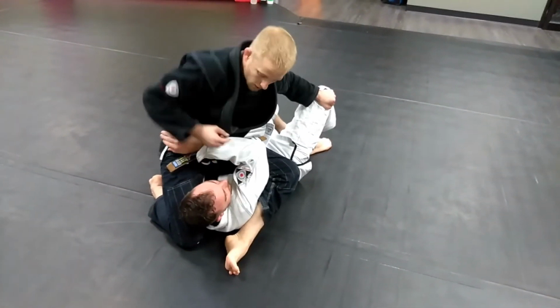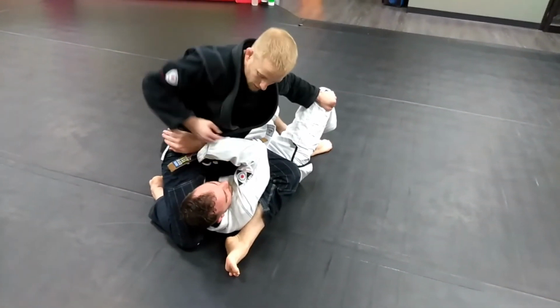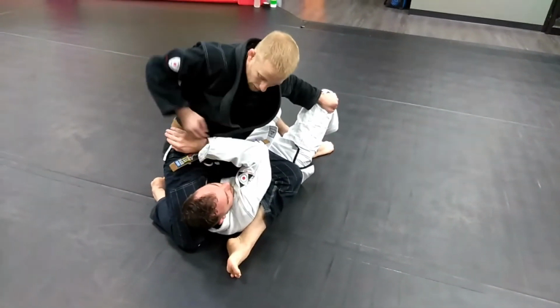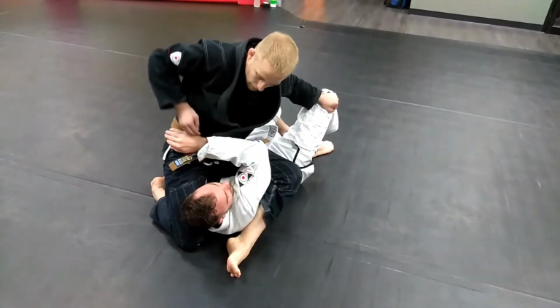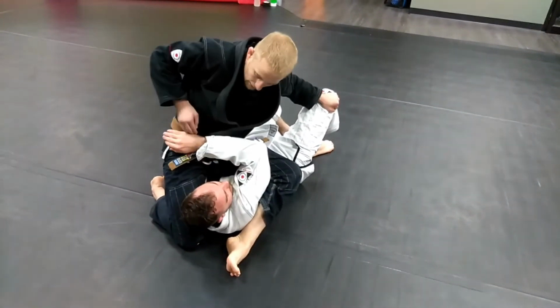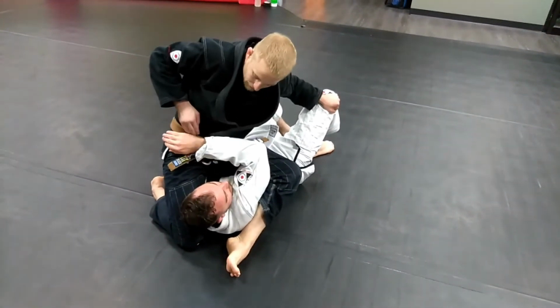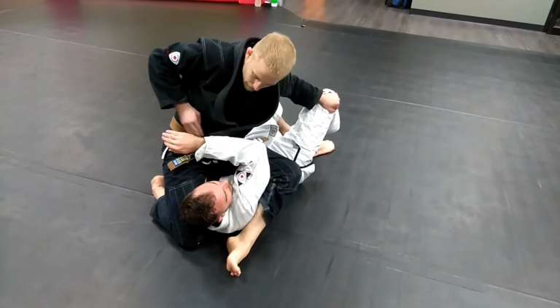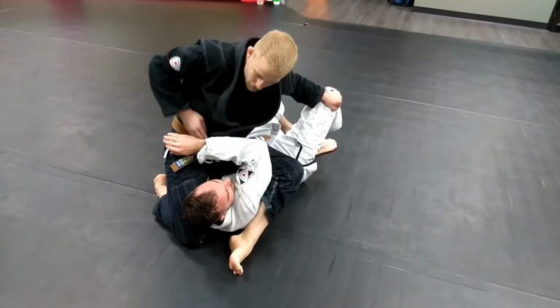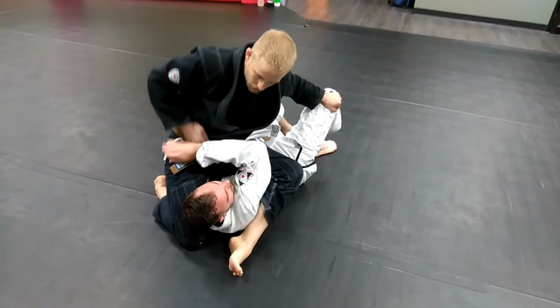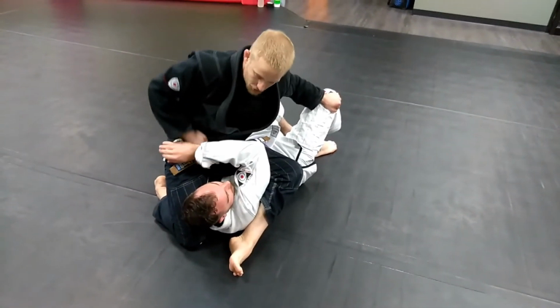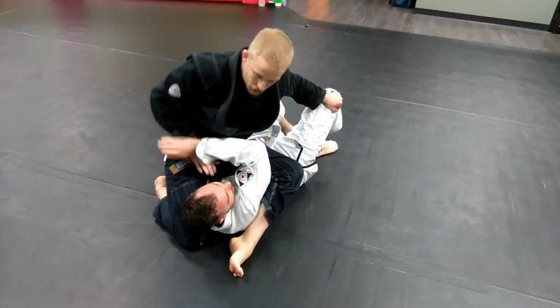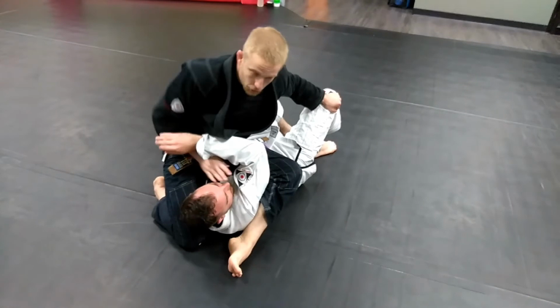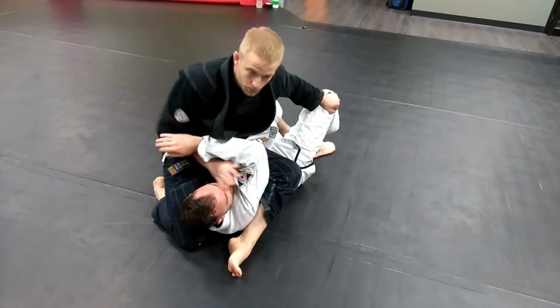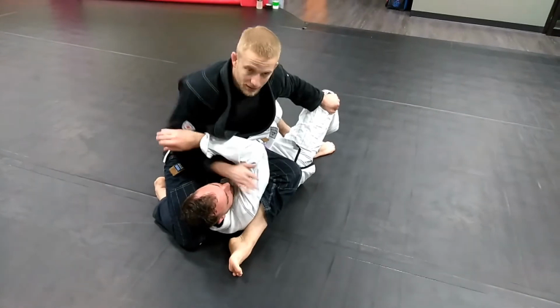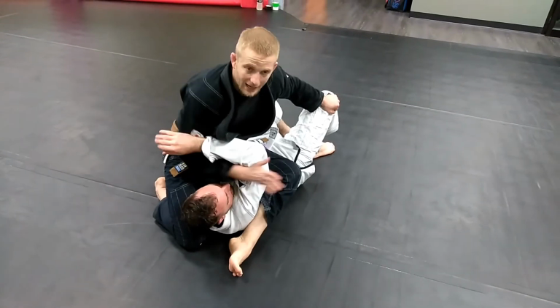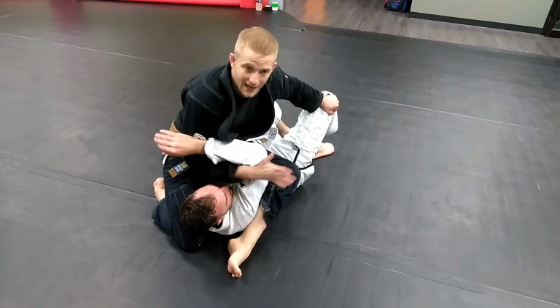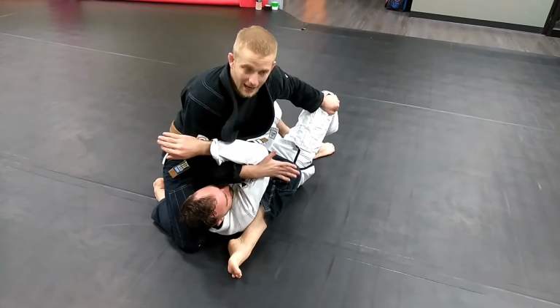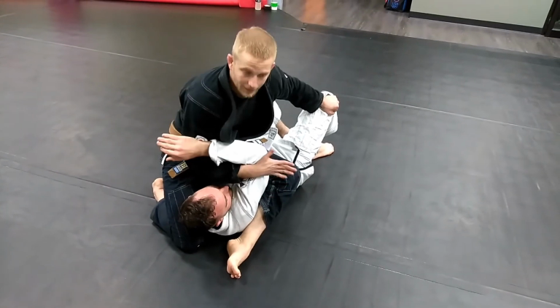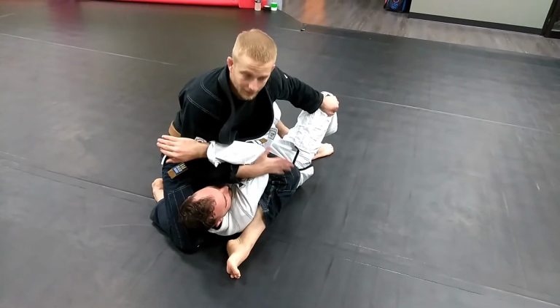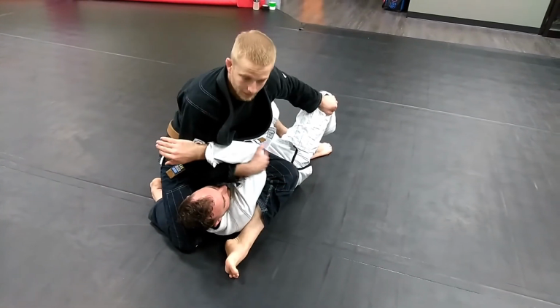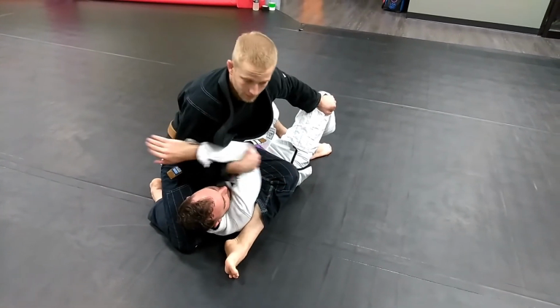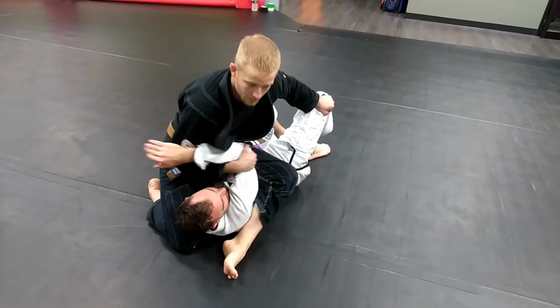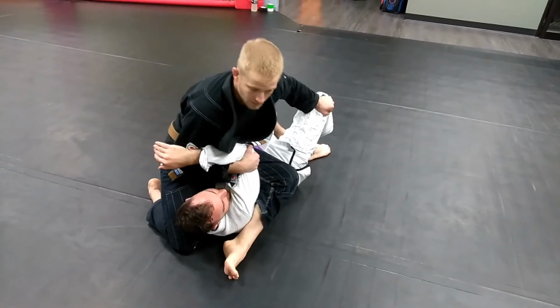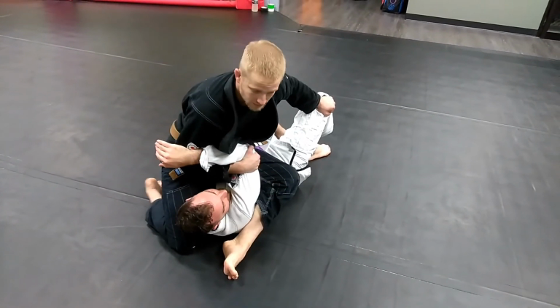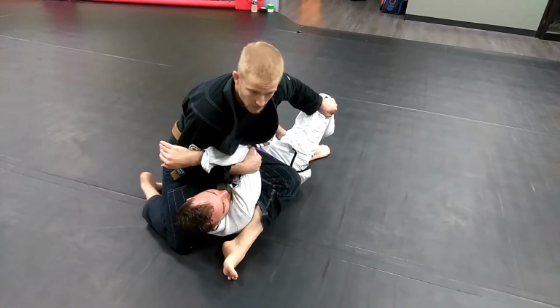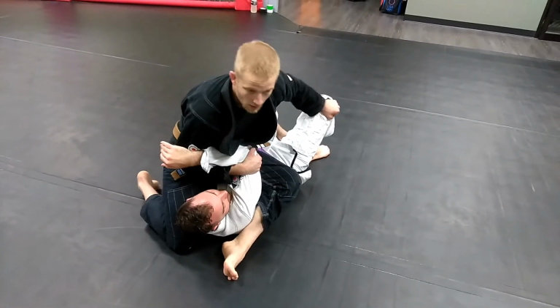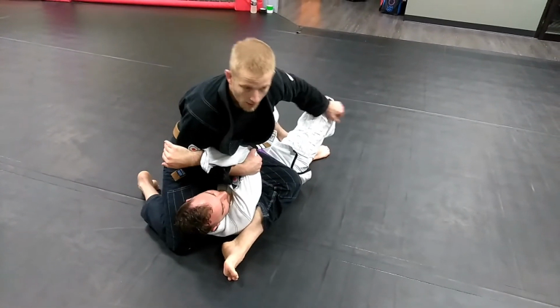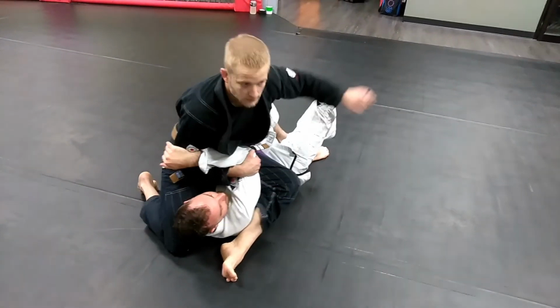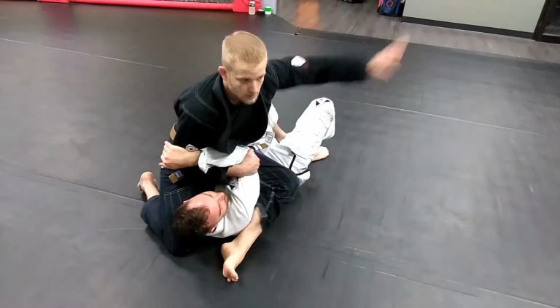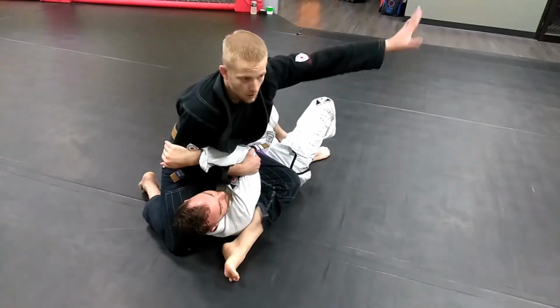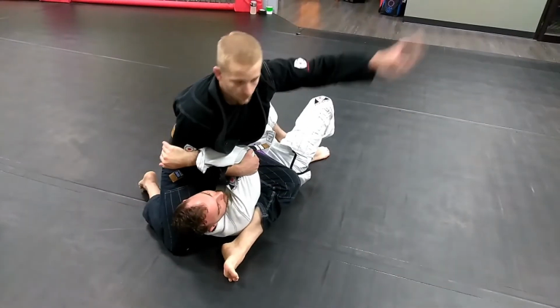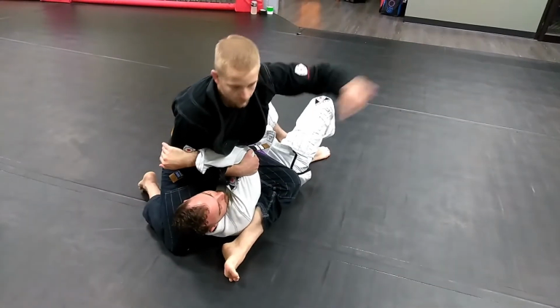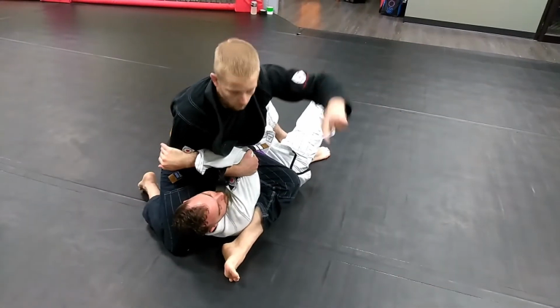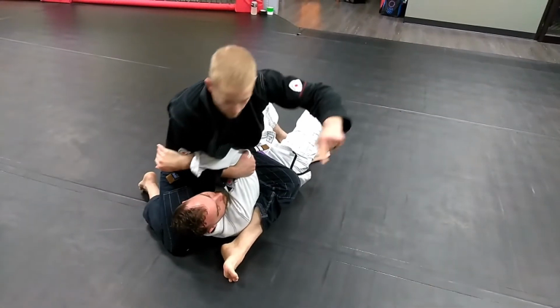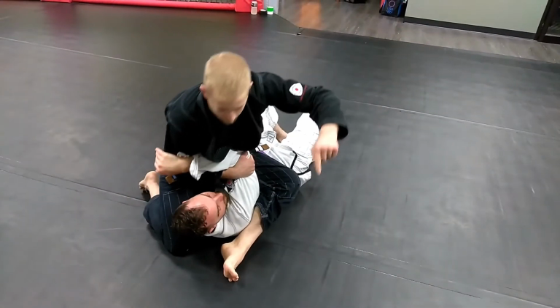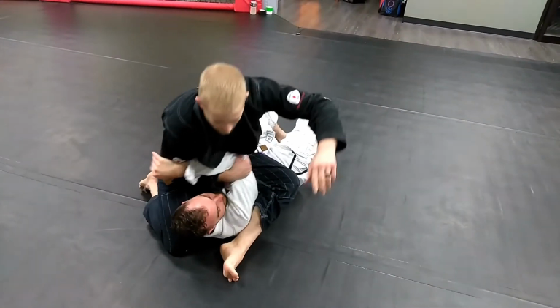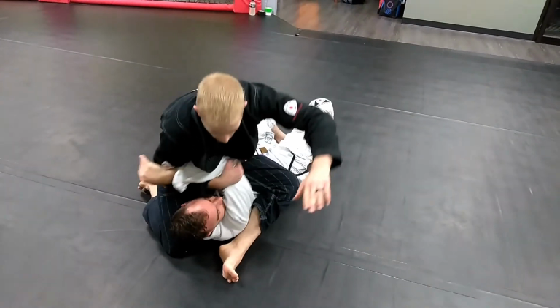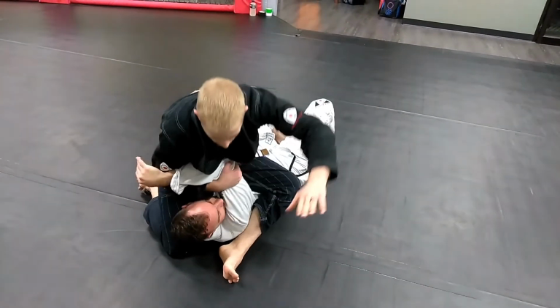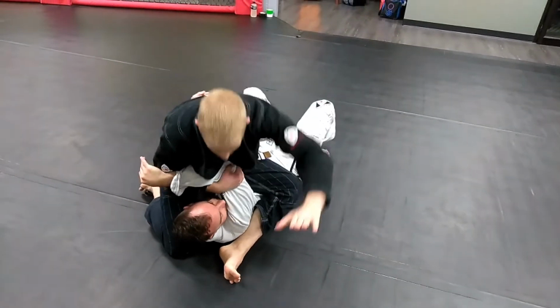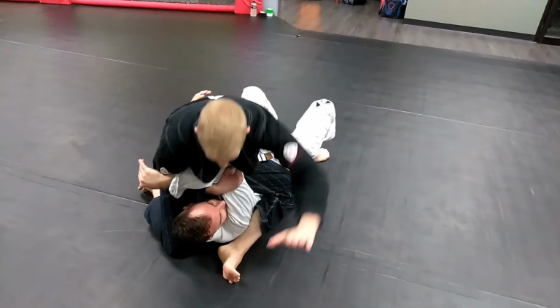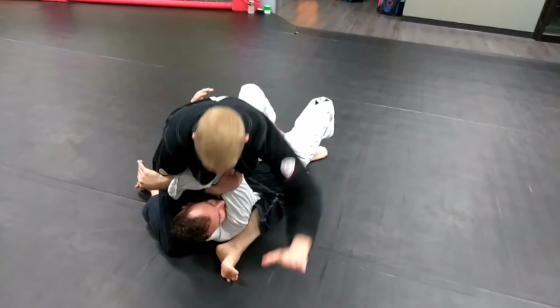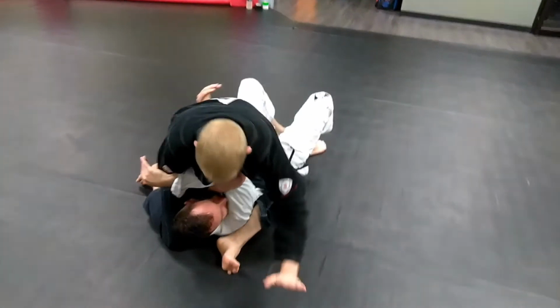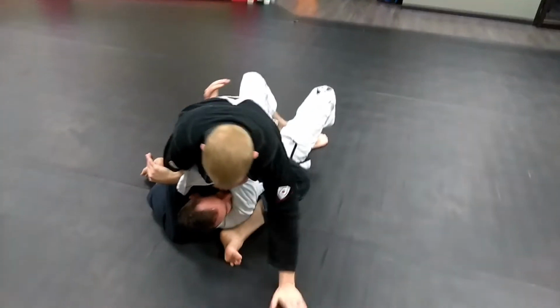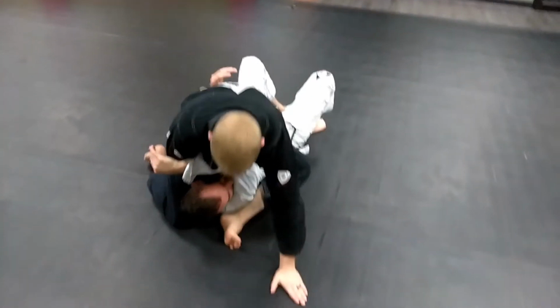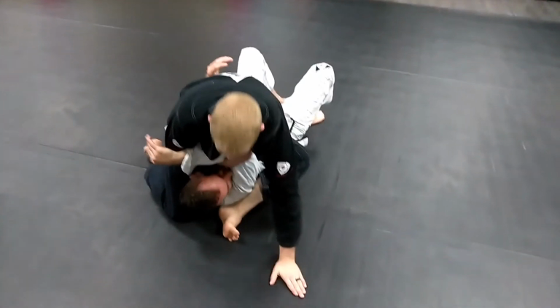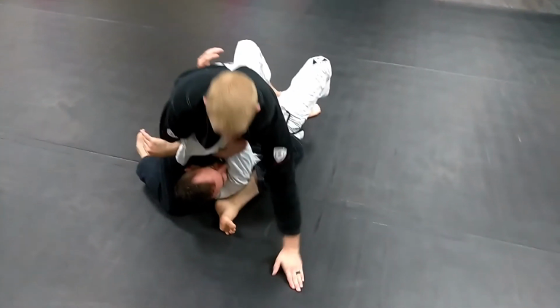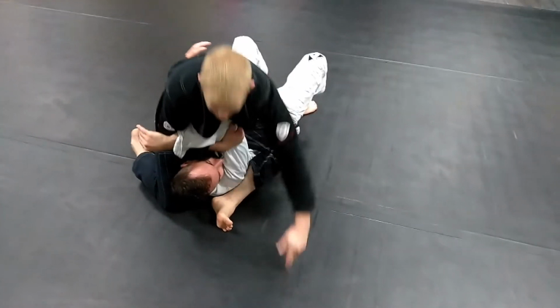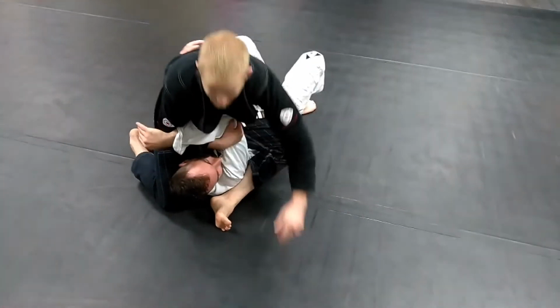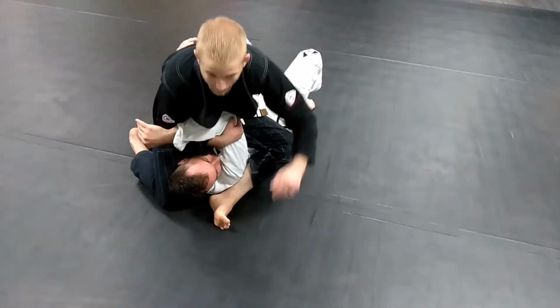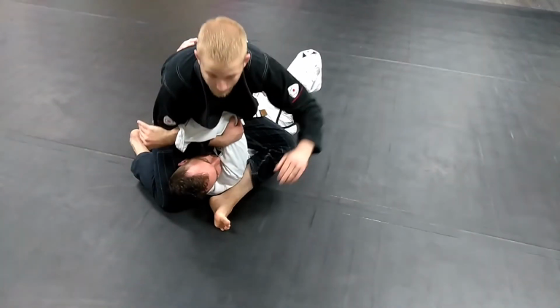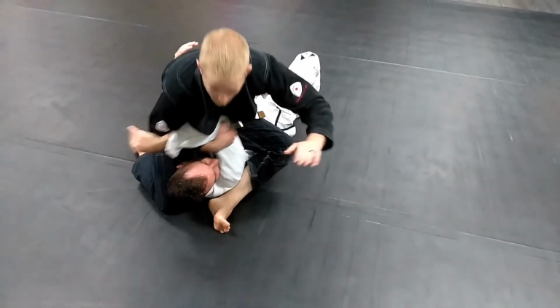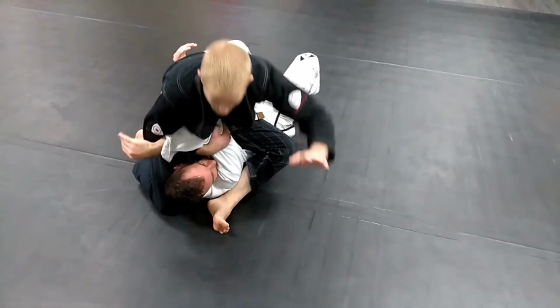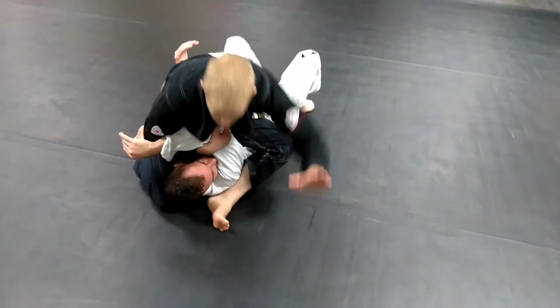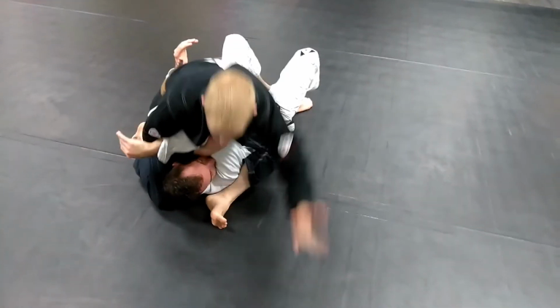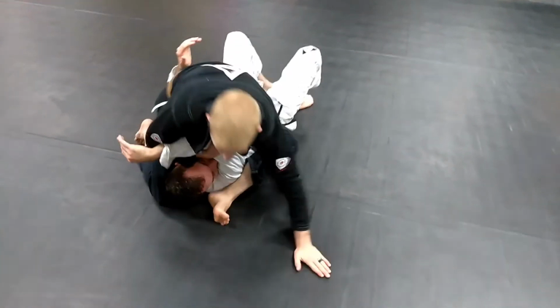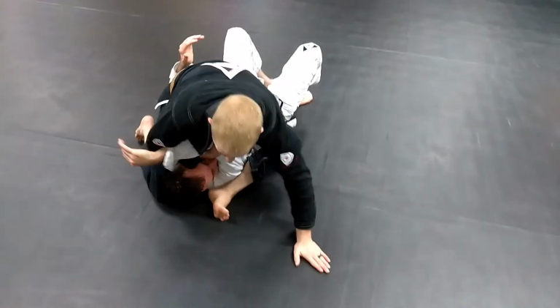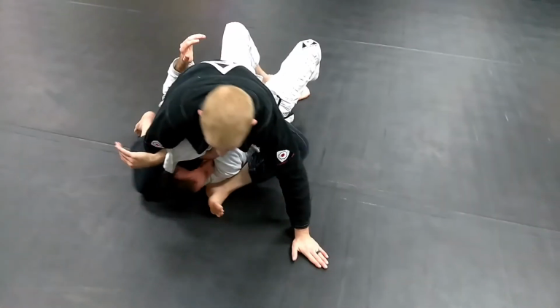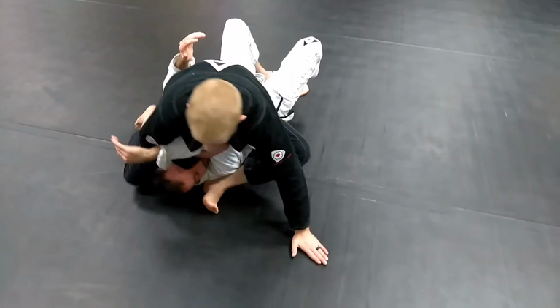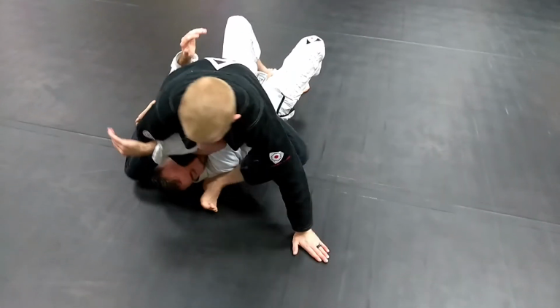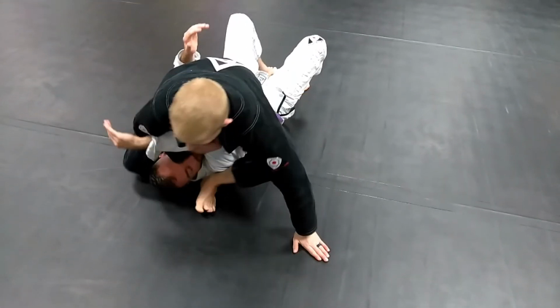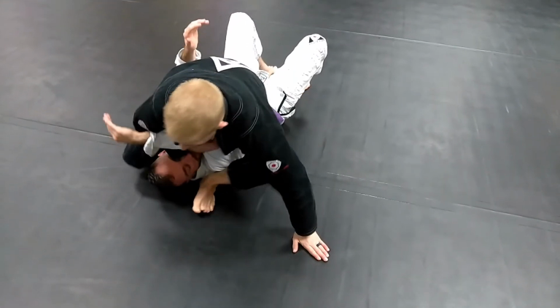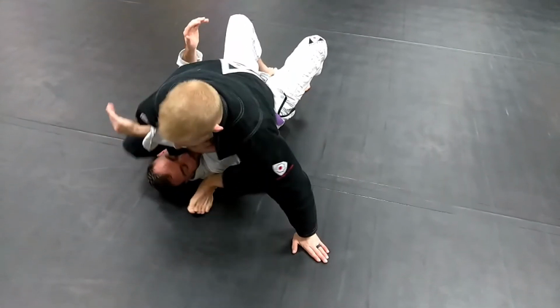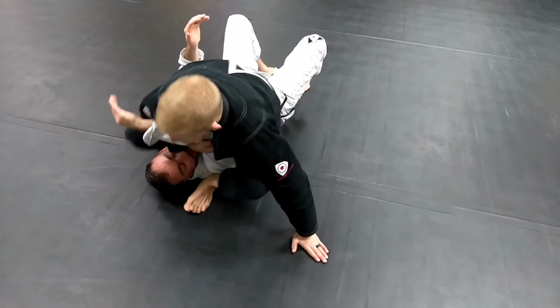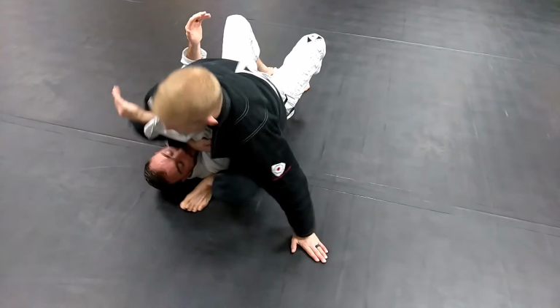All I have to do is start scooping that ham. 45 over here, tripod down, turn the hips.